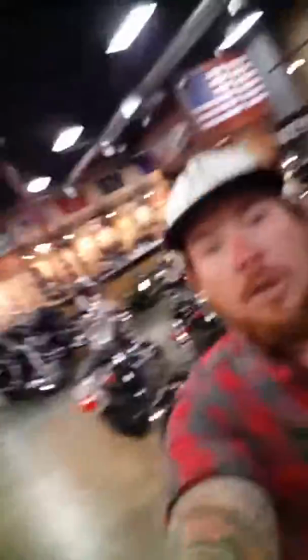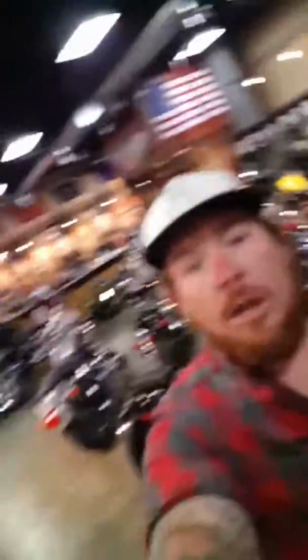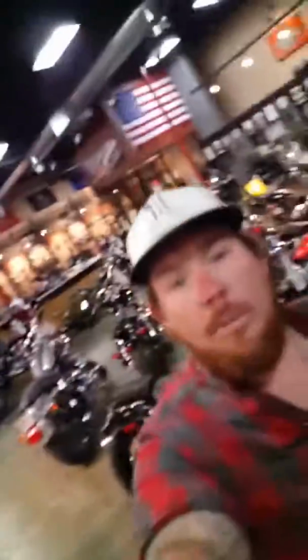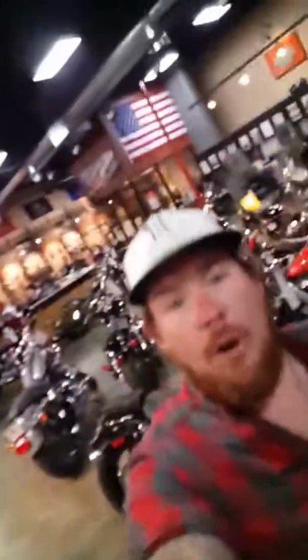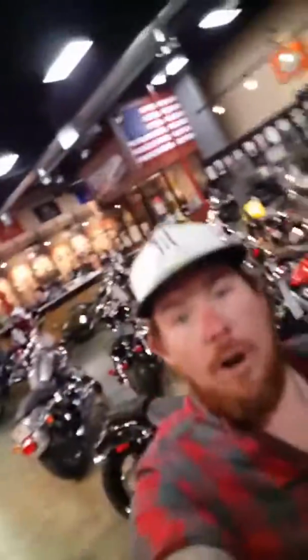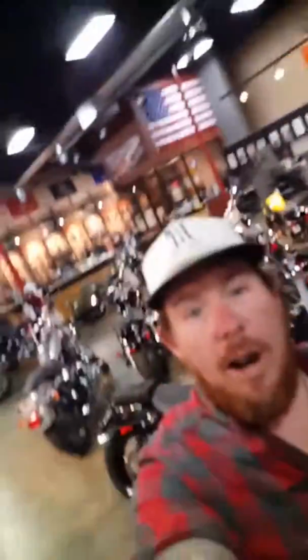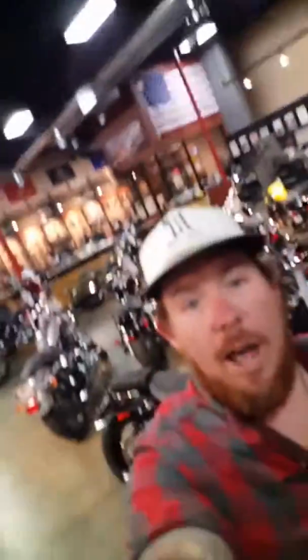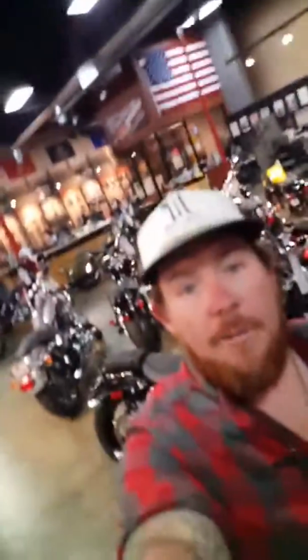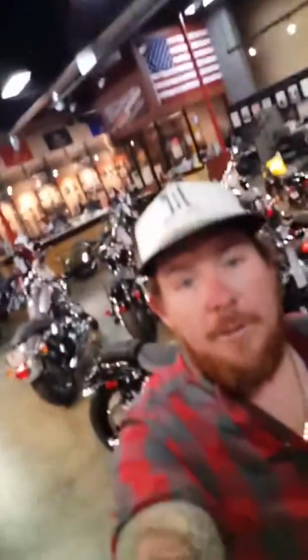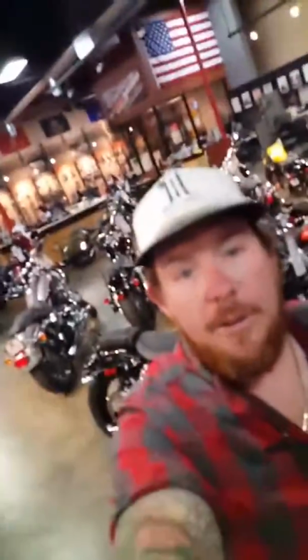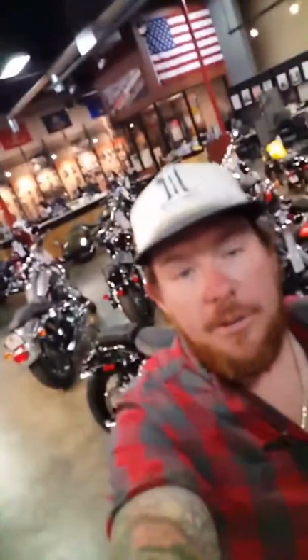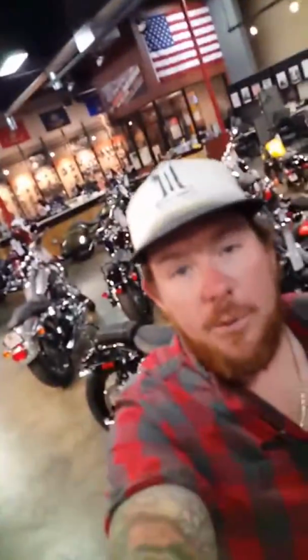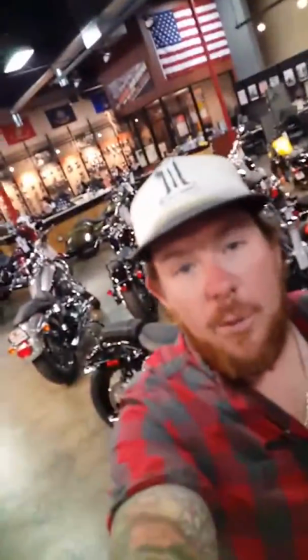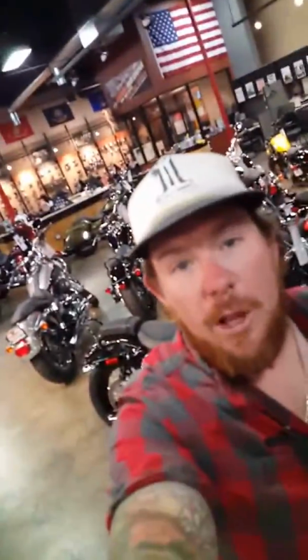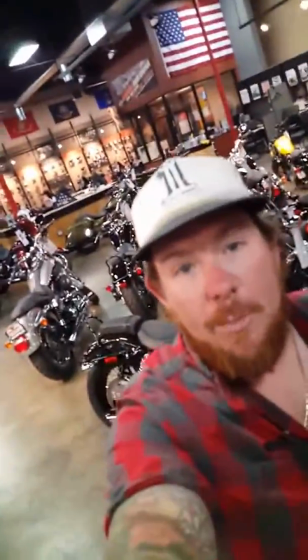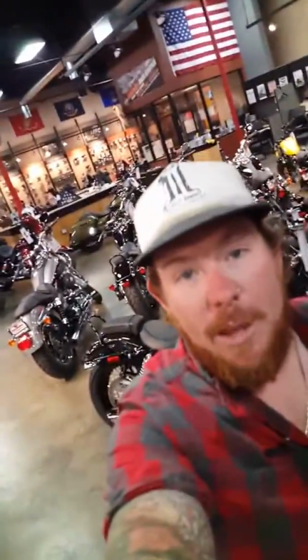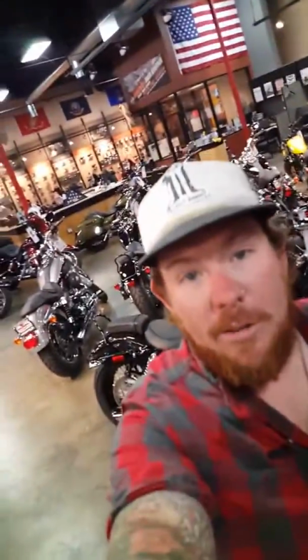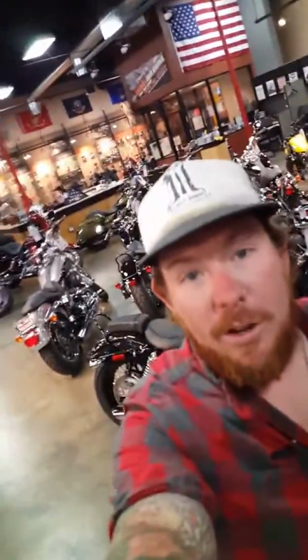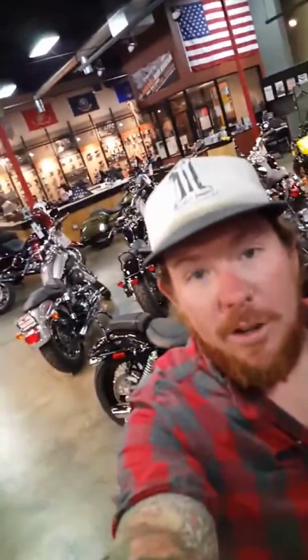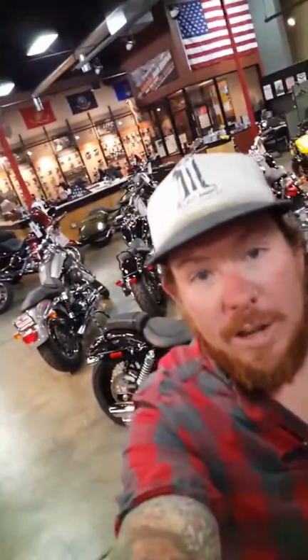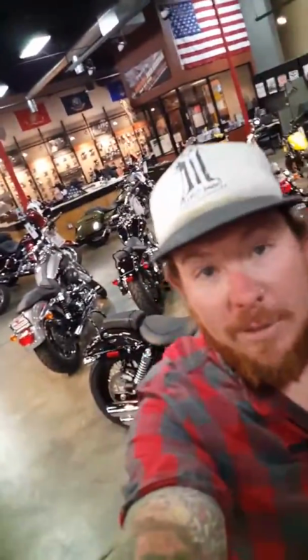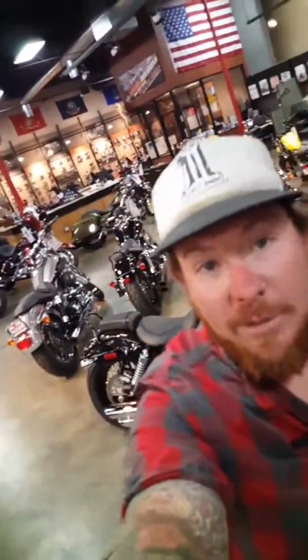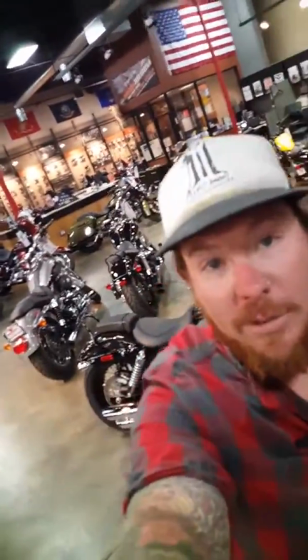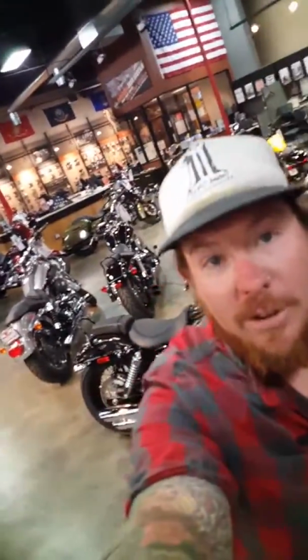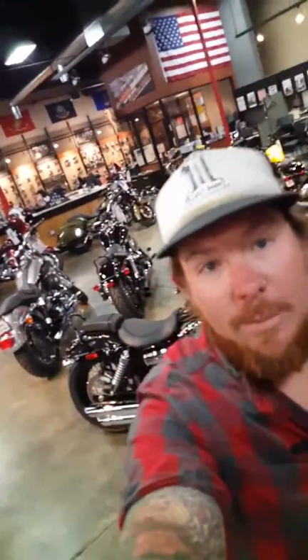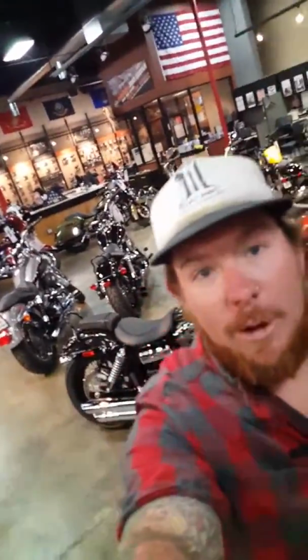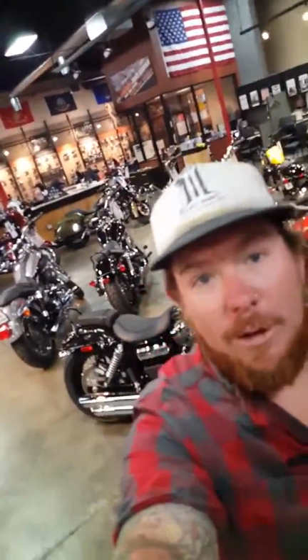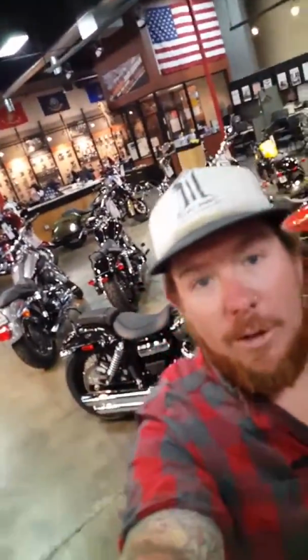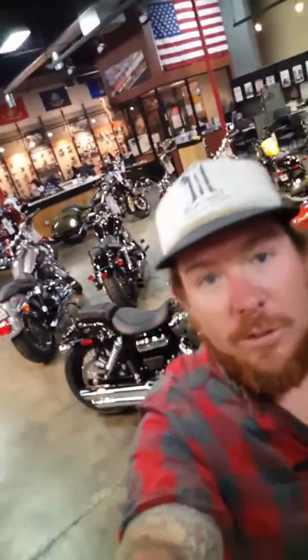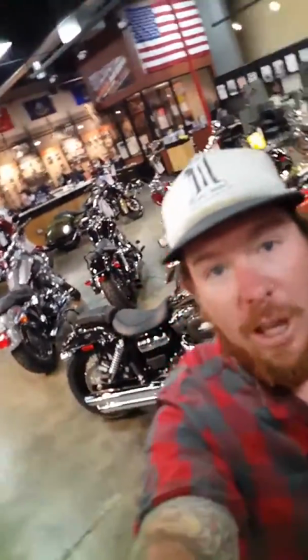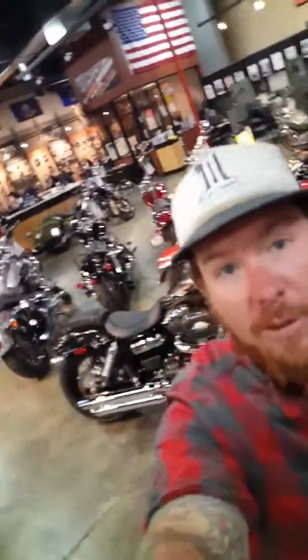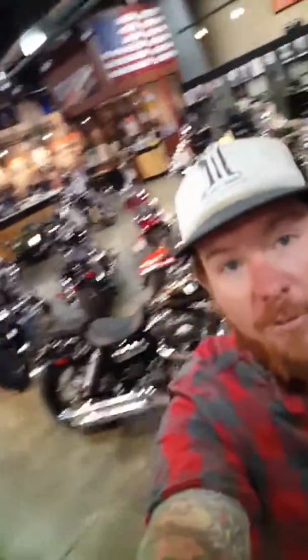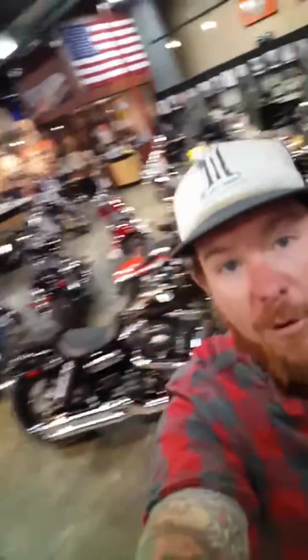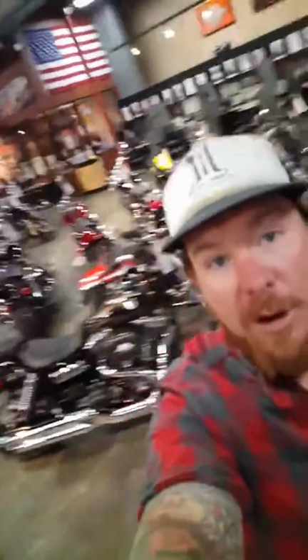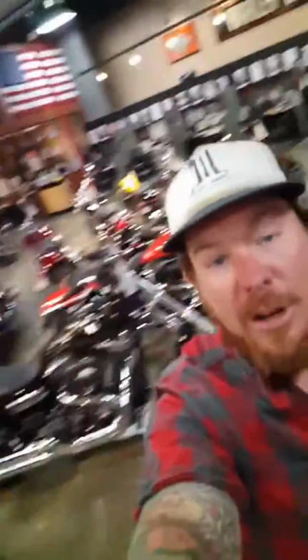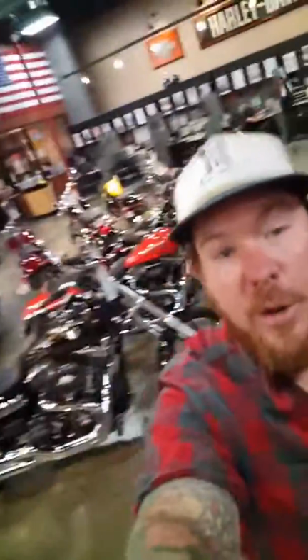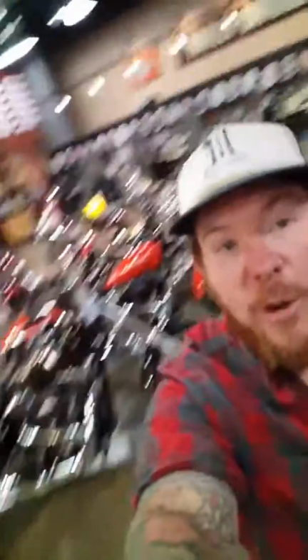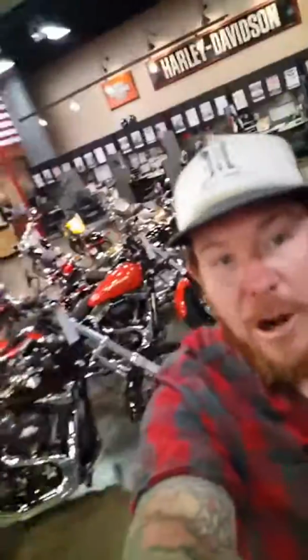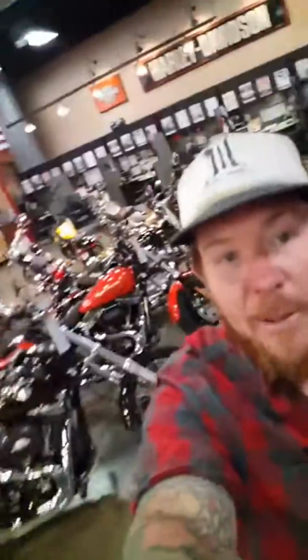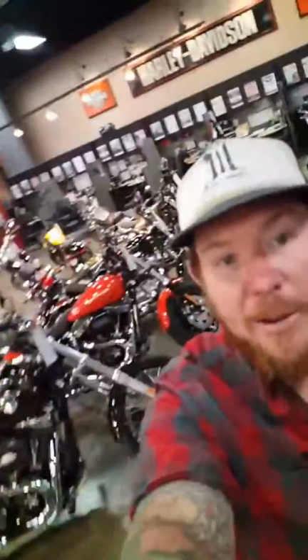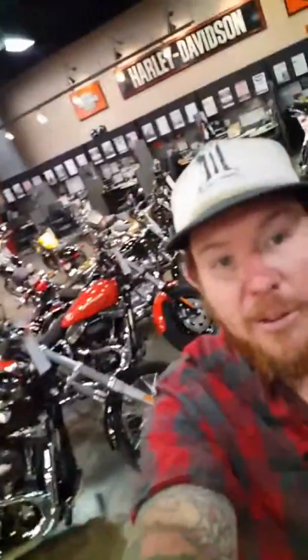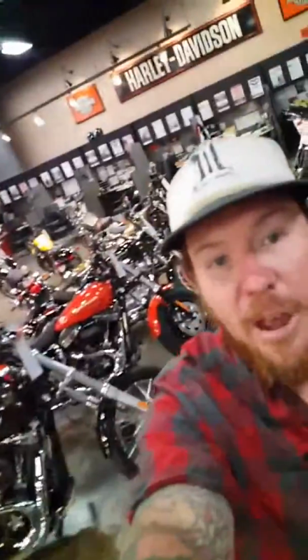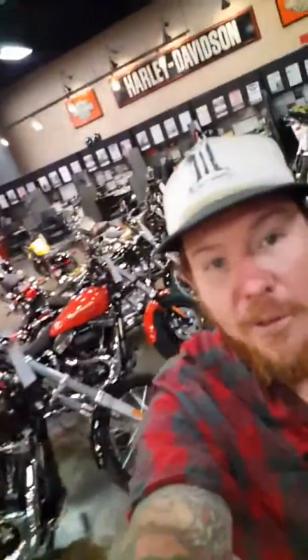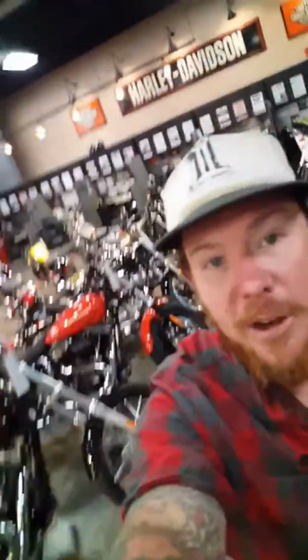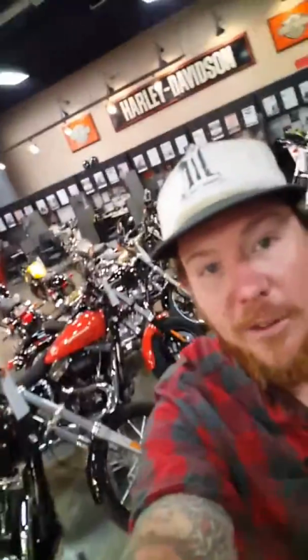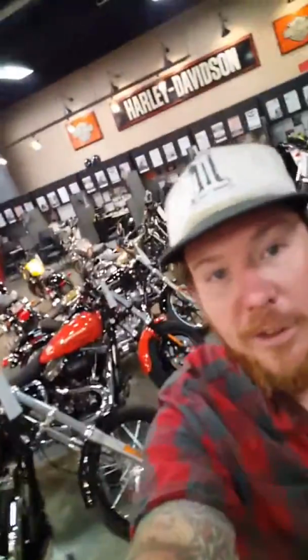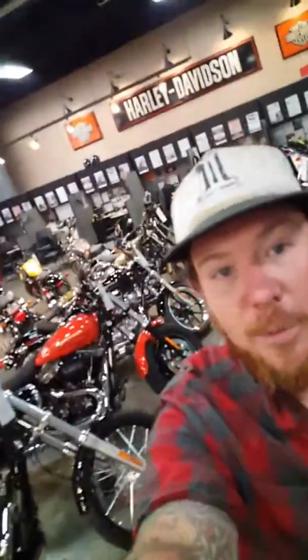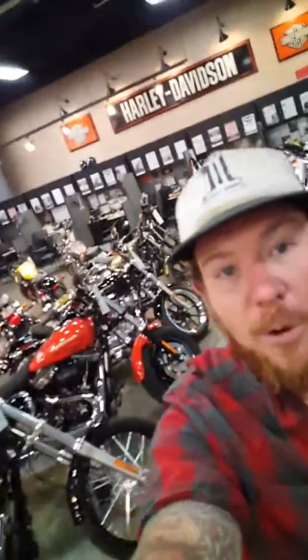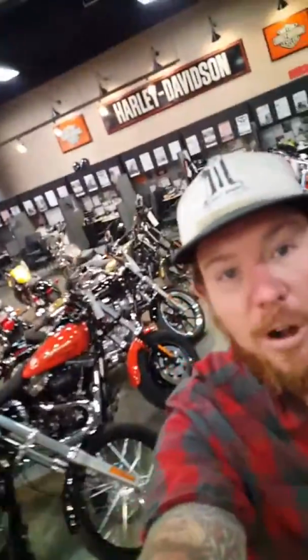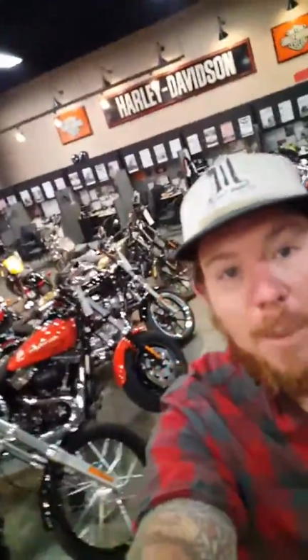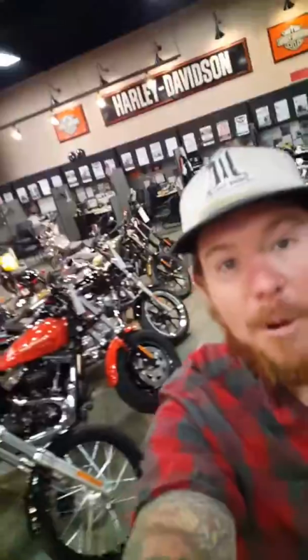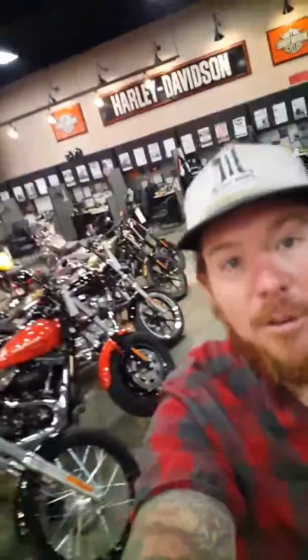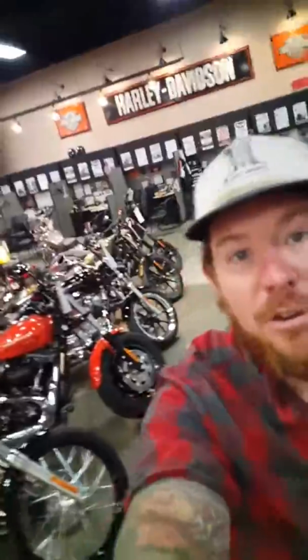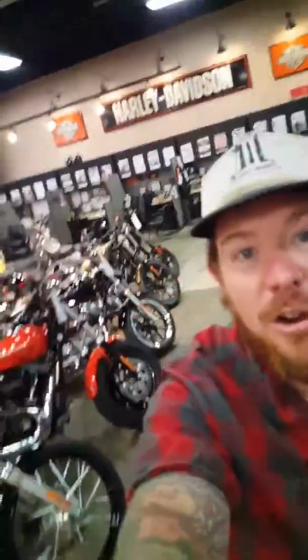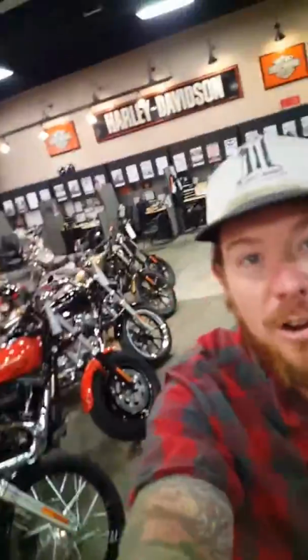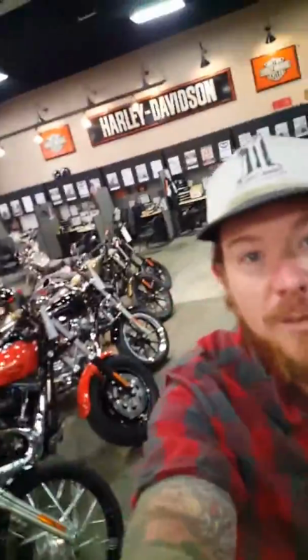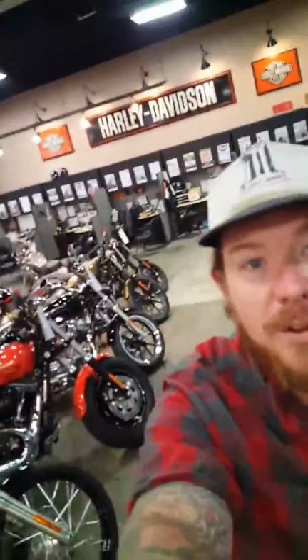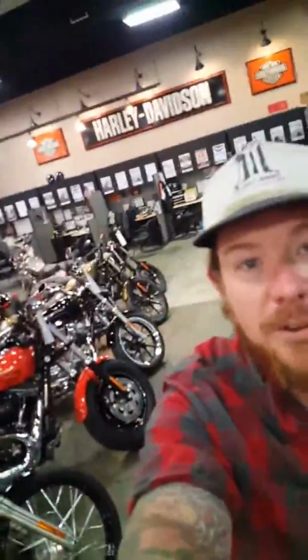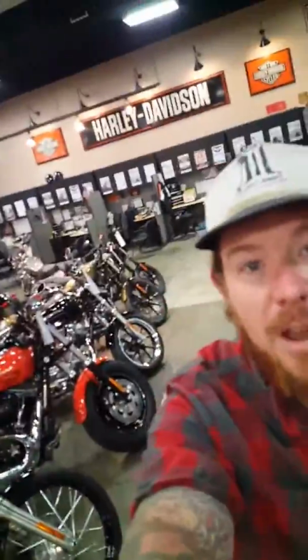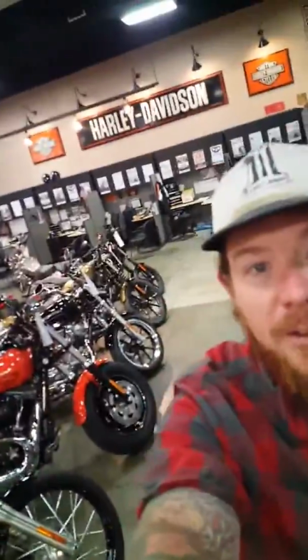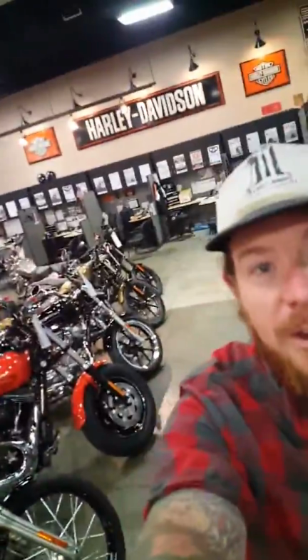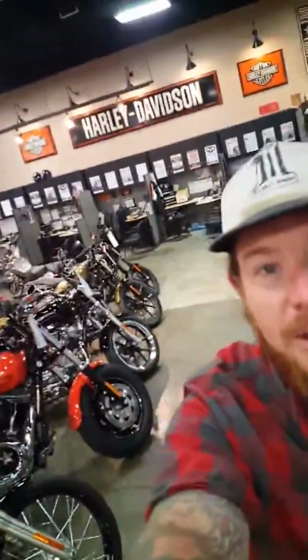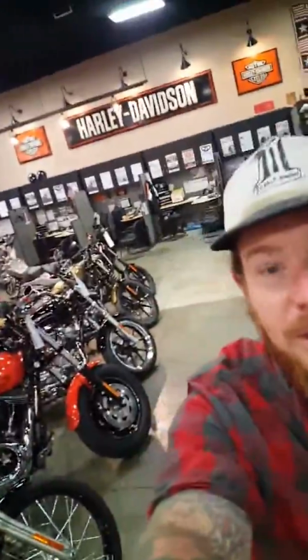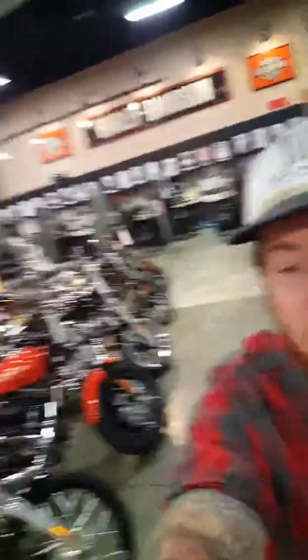Good morning, Alfred. This is Will at Big Charlie Davidson, San Marcos, California. I inquired about Softail this morning. I'm going to show you a few Softails today.